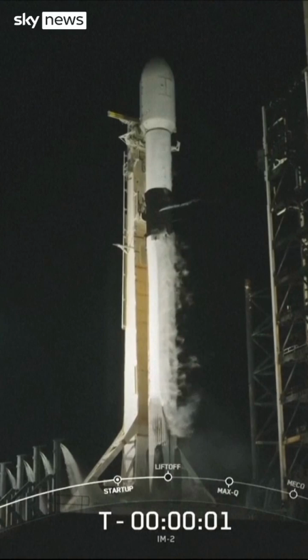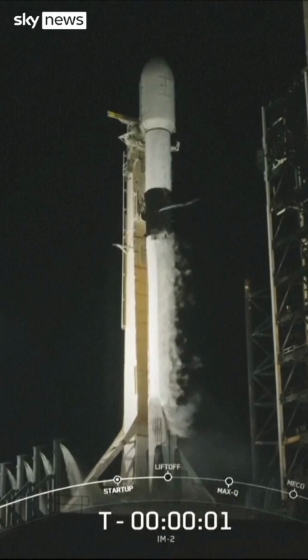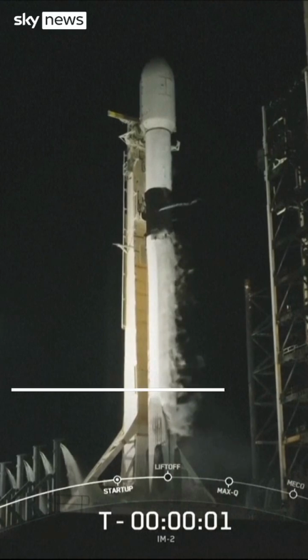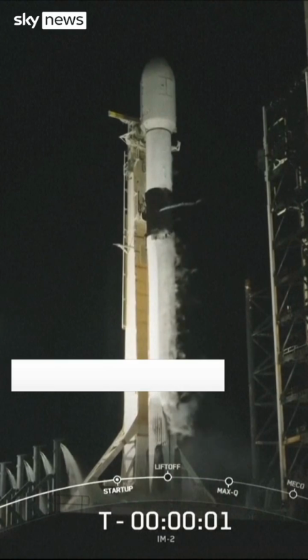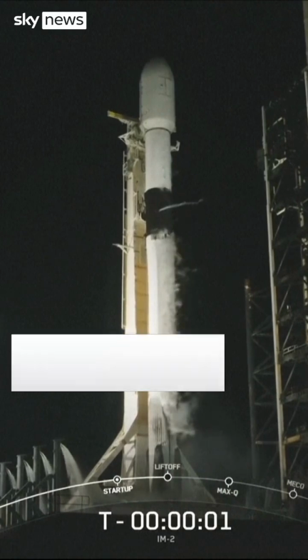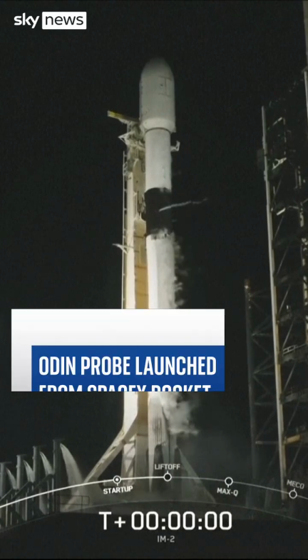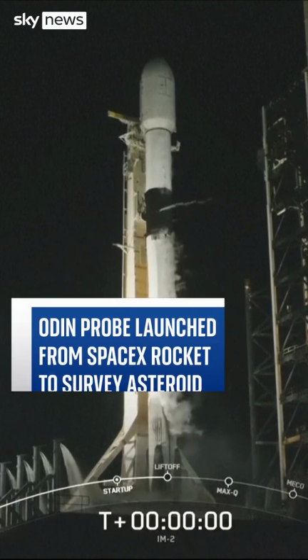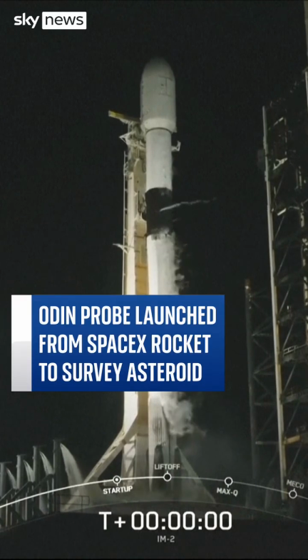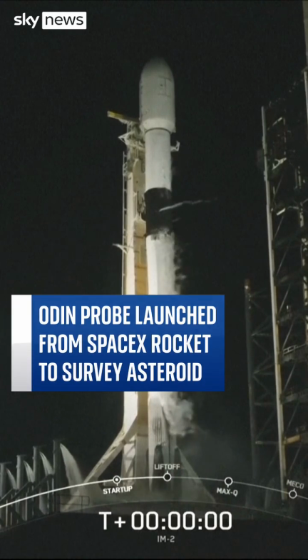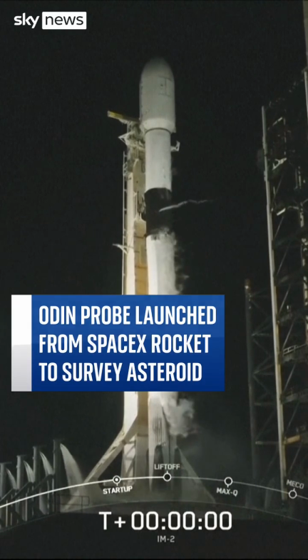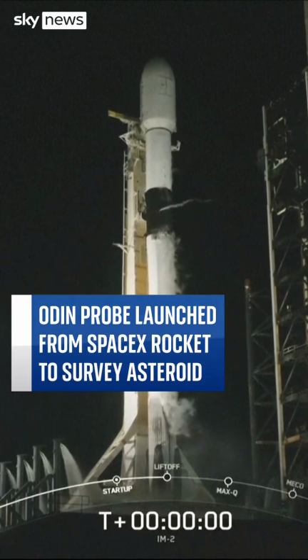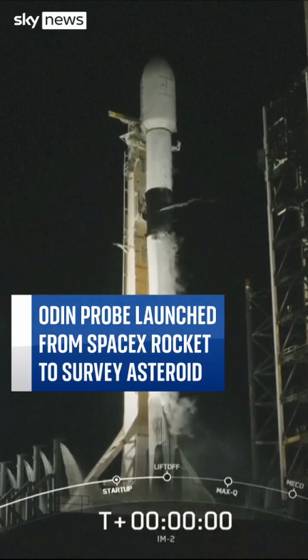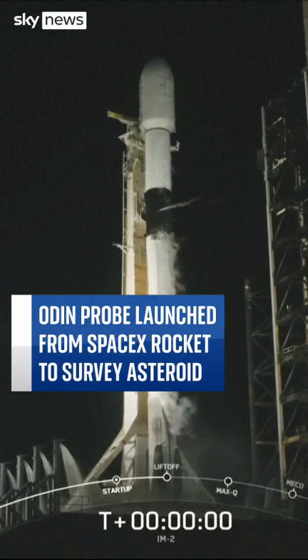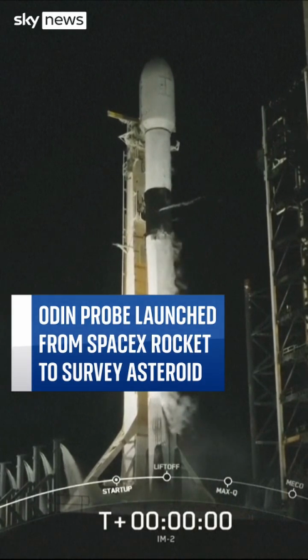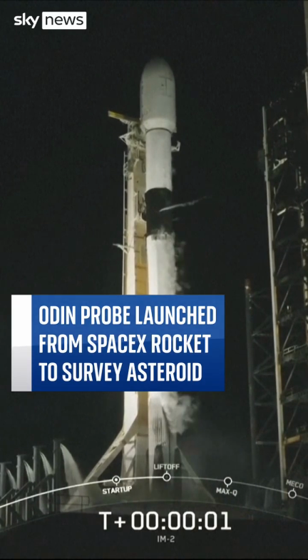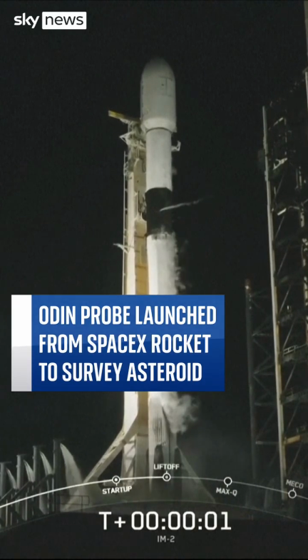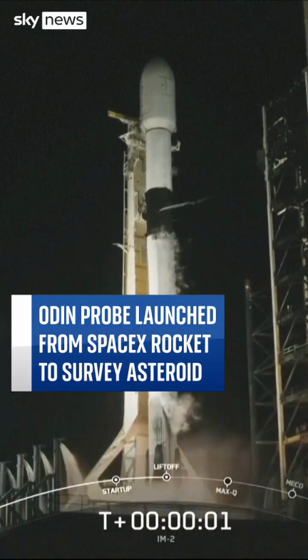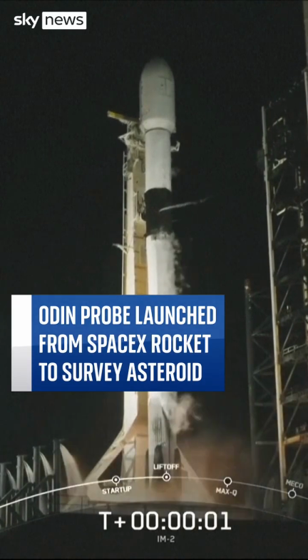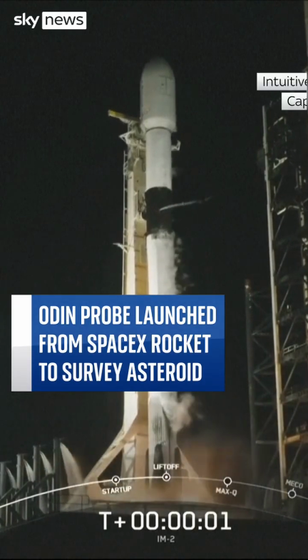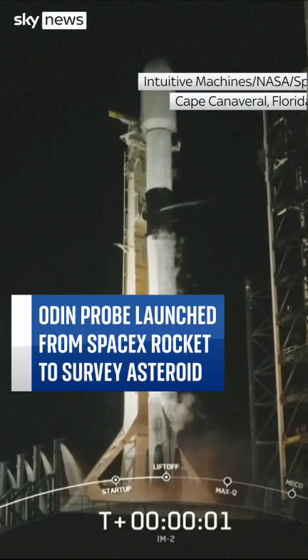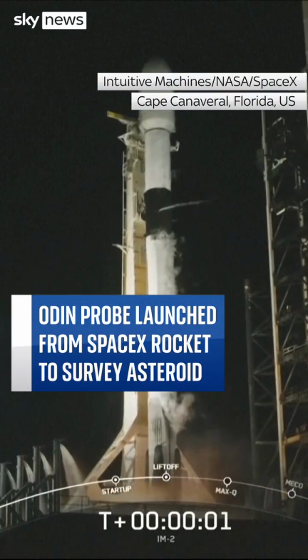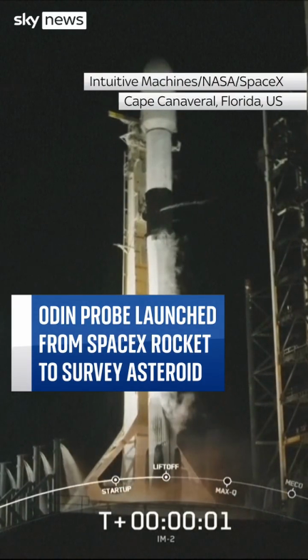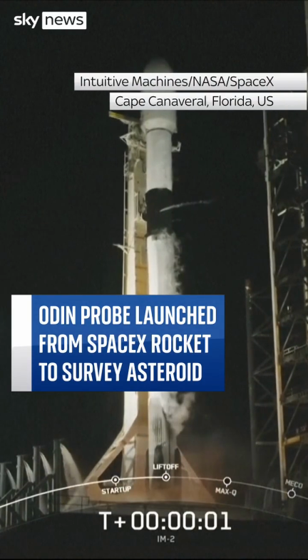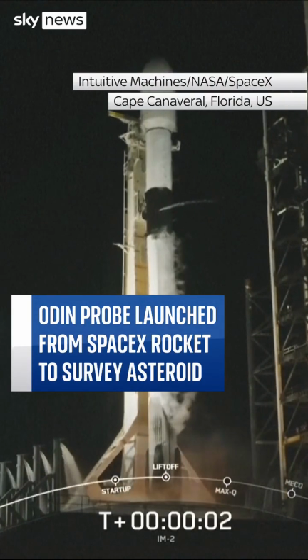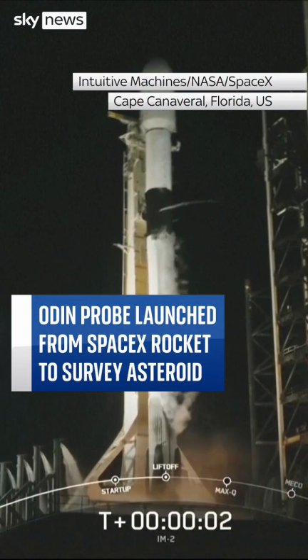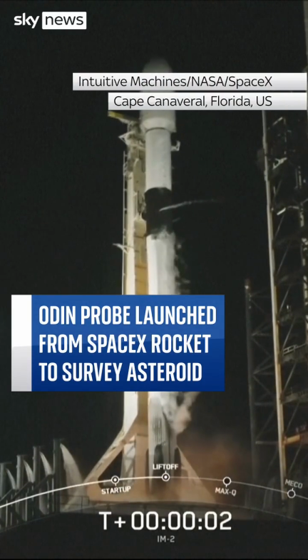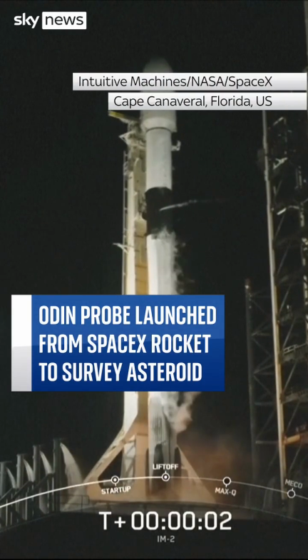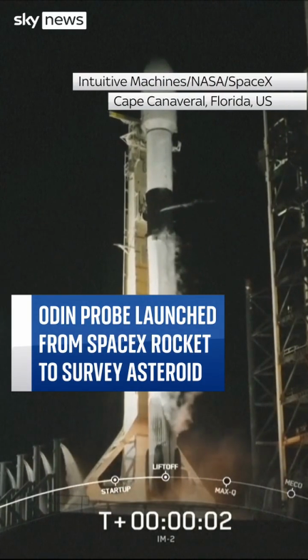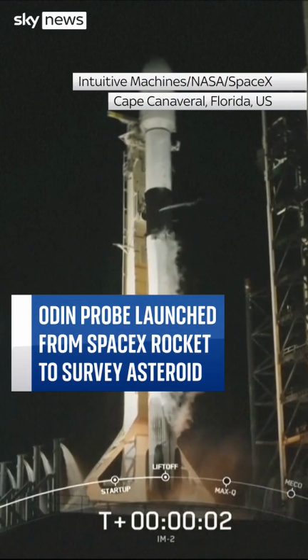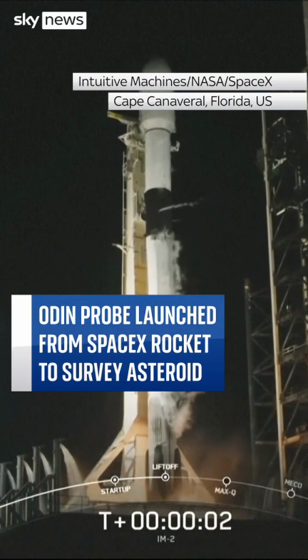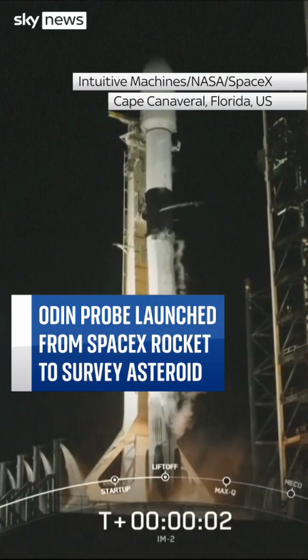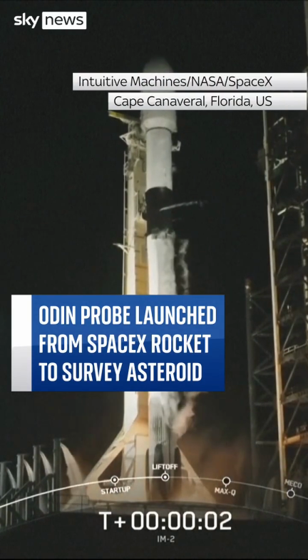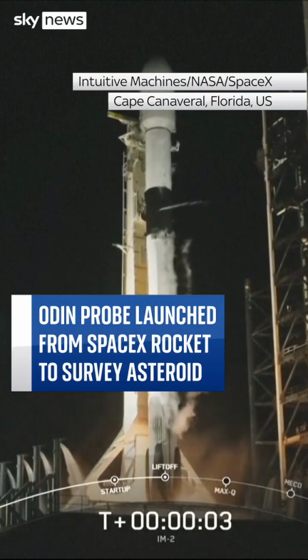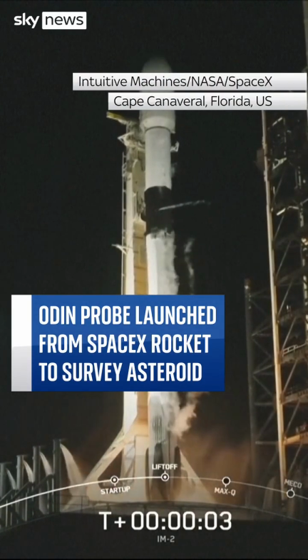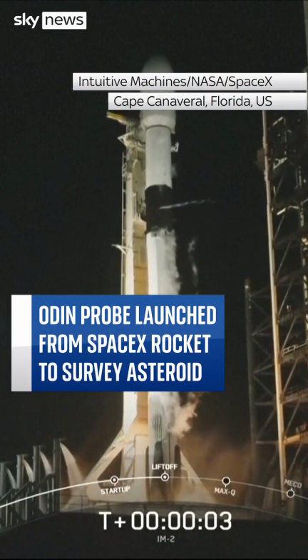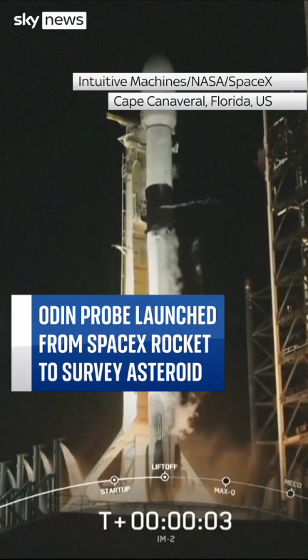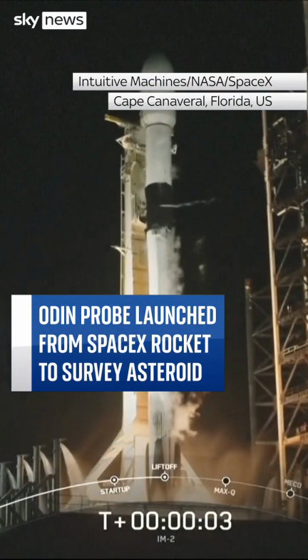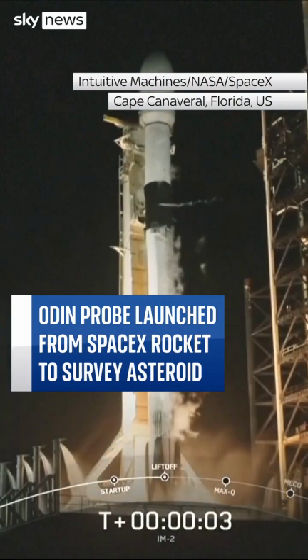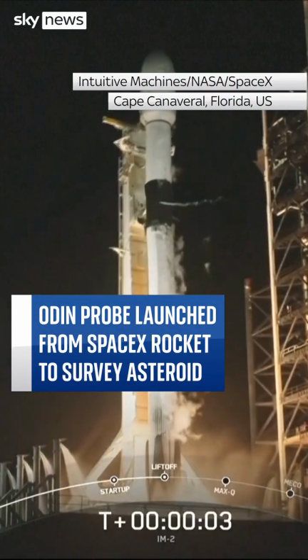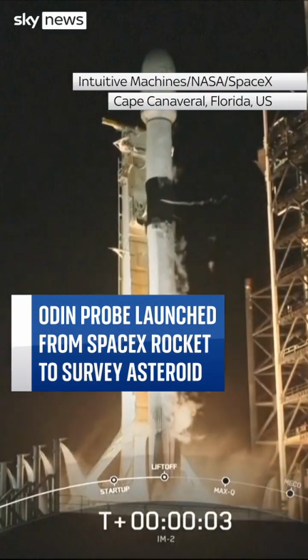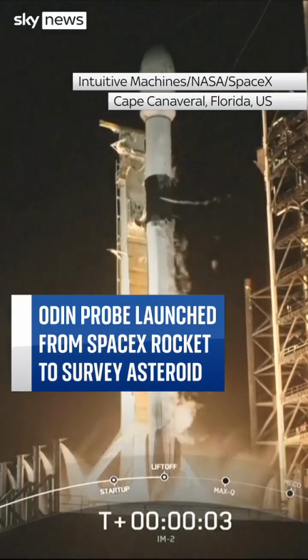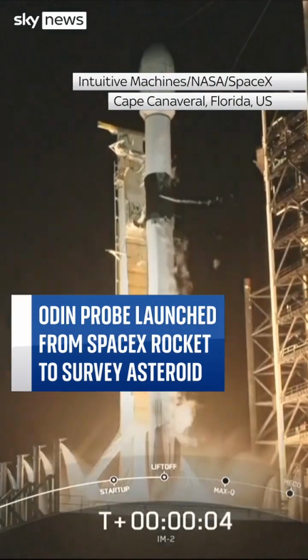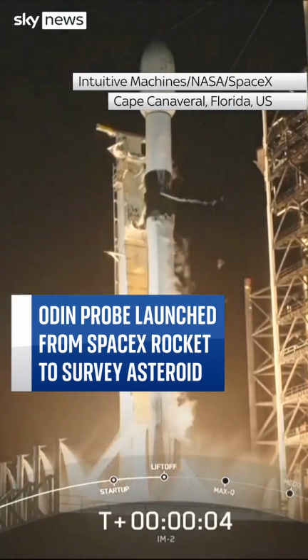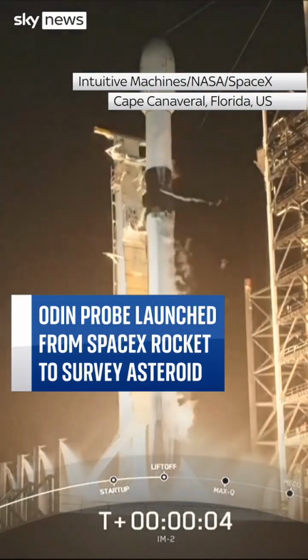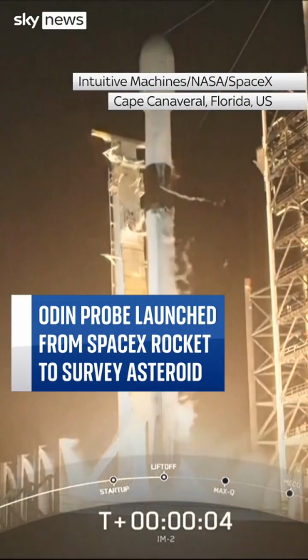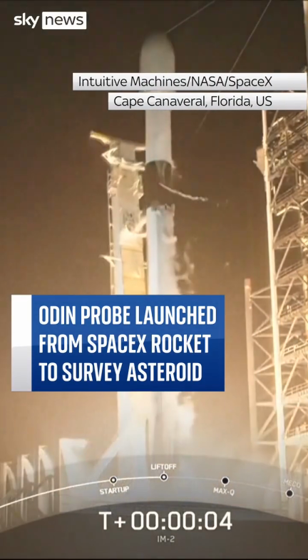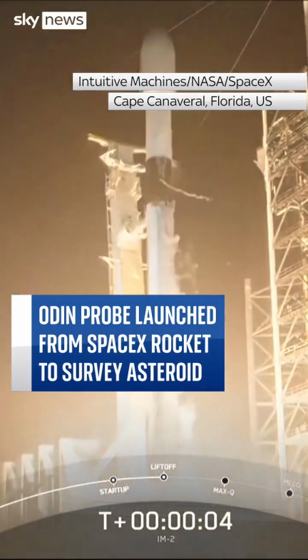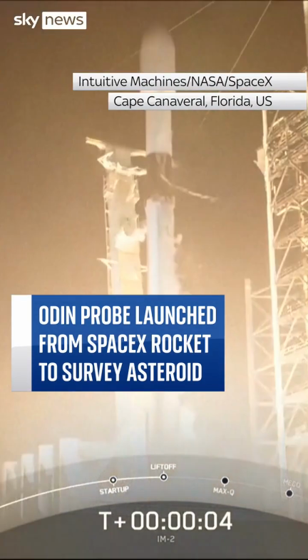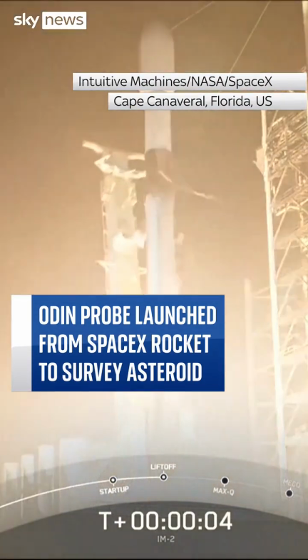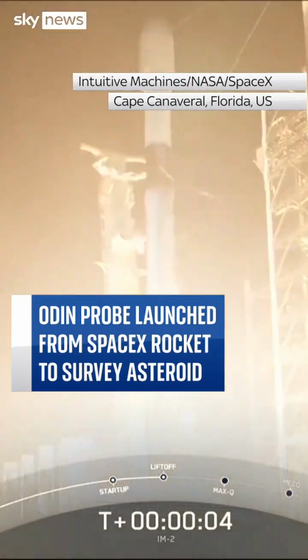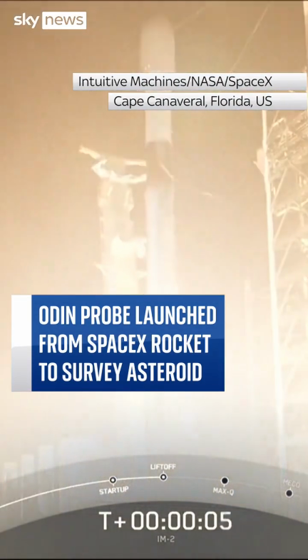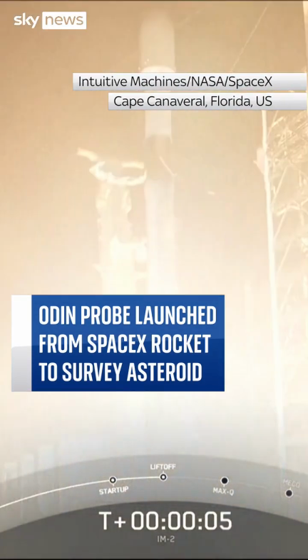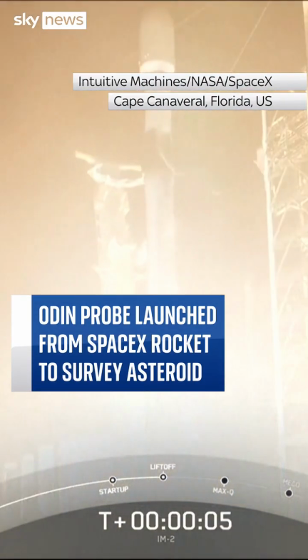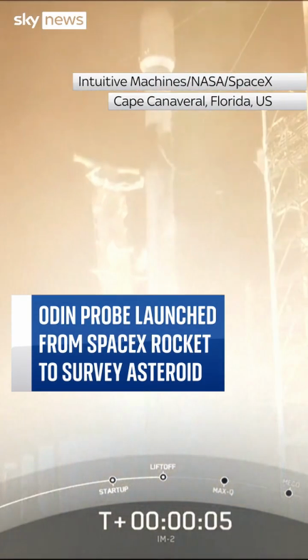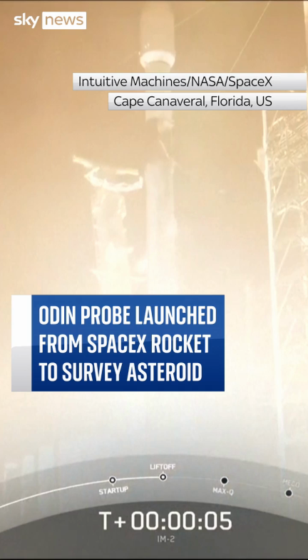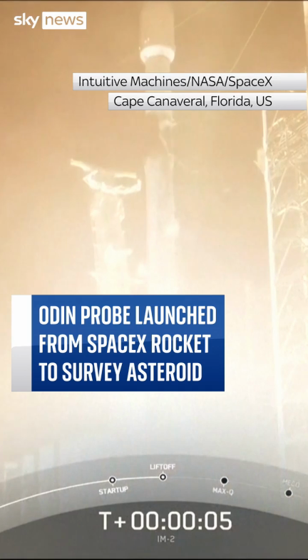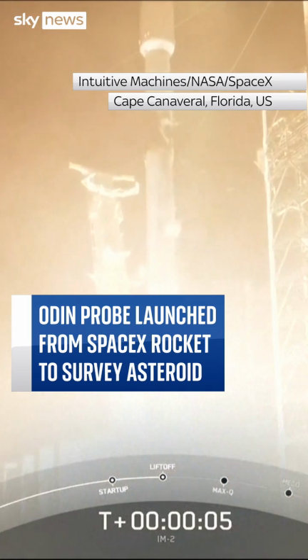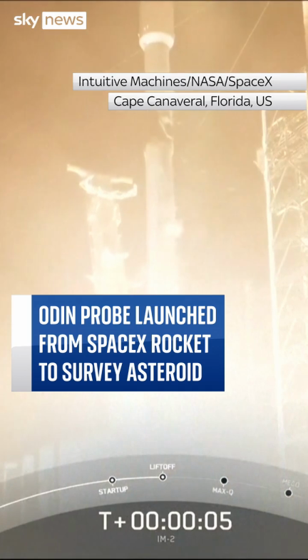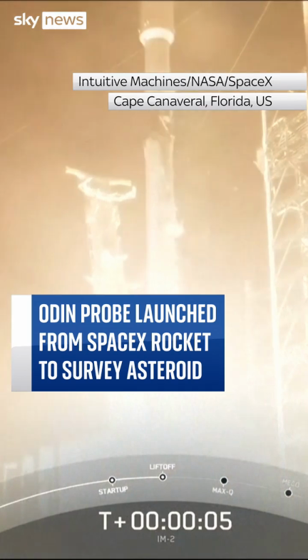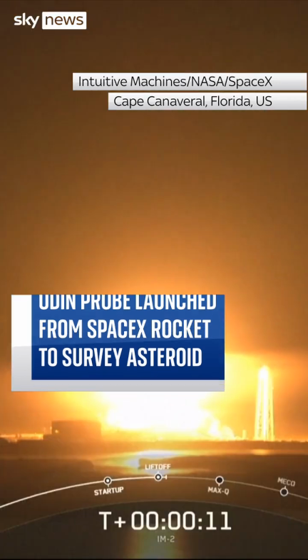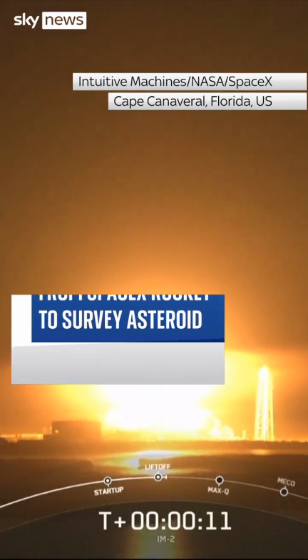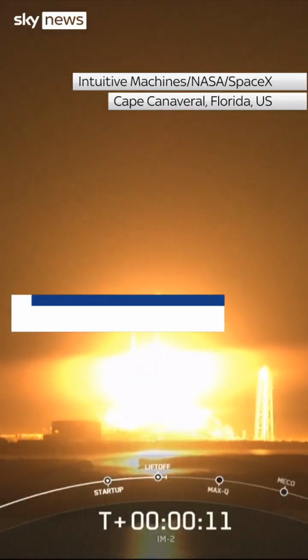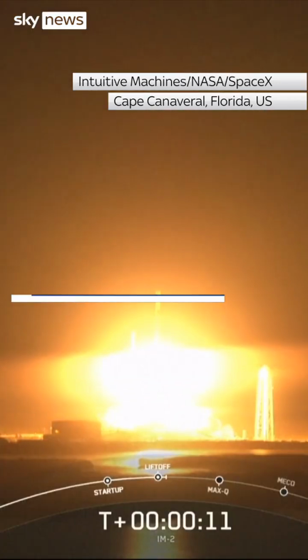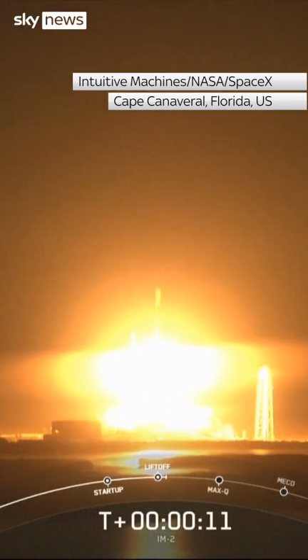Three, two, one, ignition, and lift off. Go back in, go into the ignition.